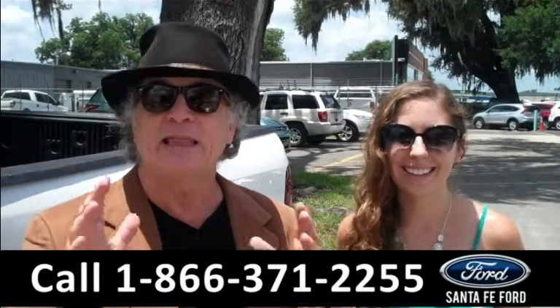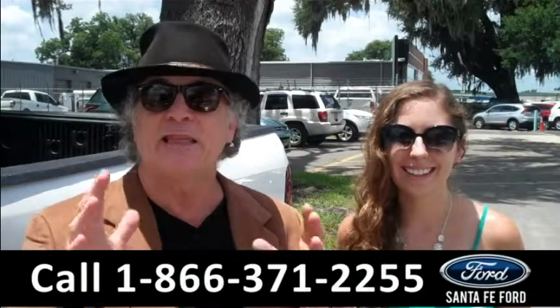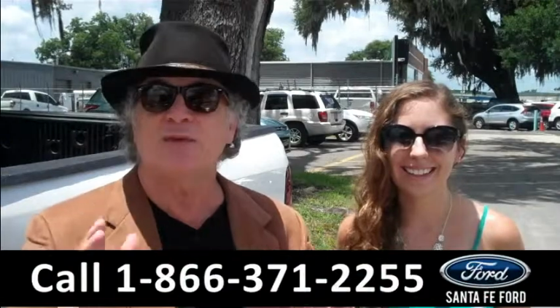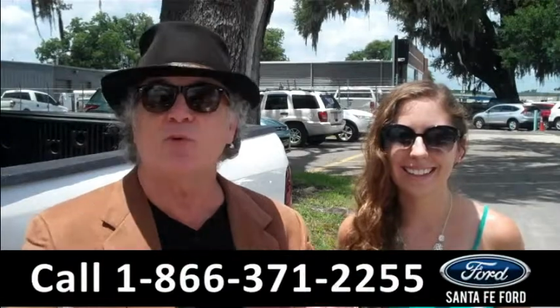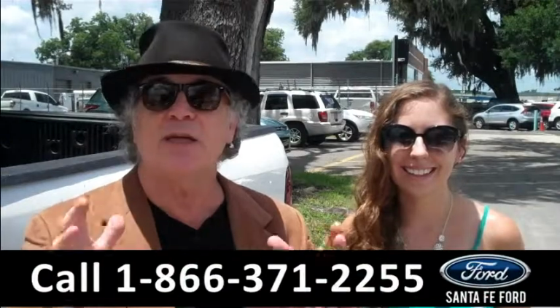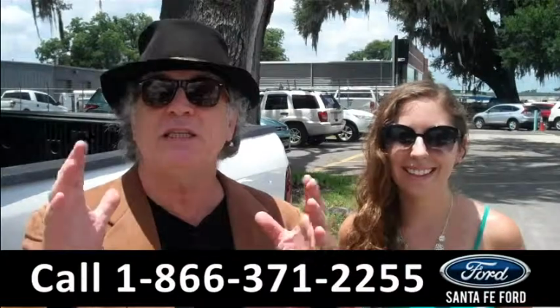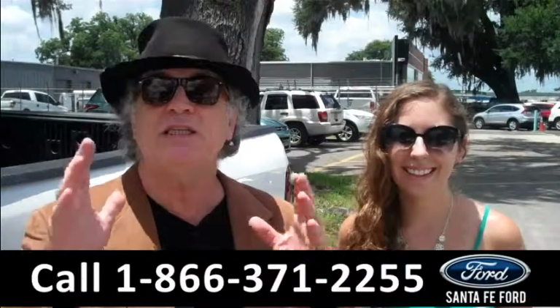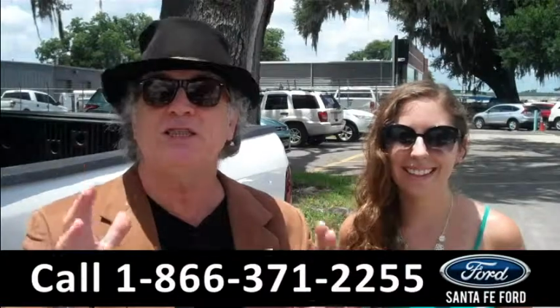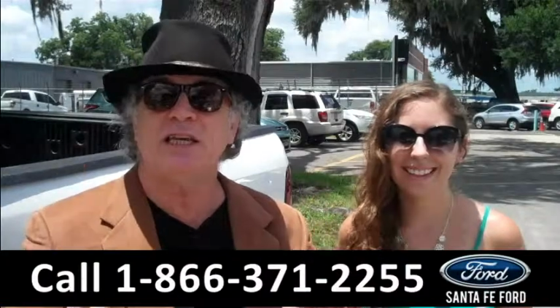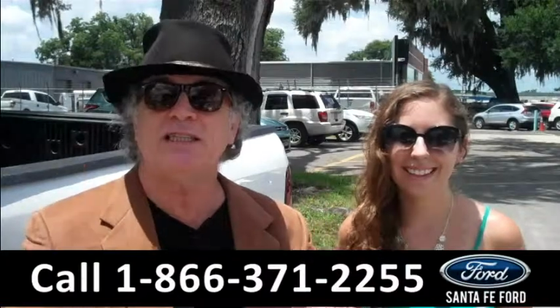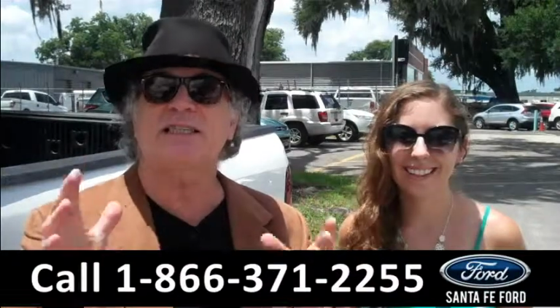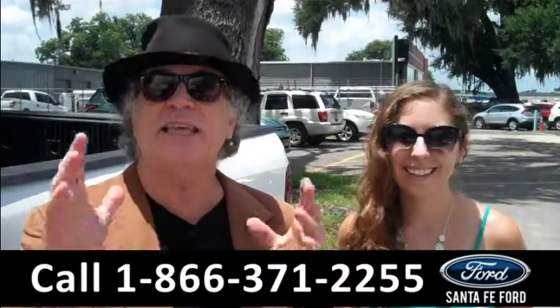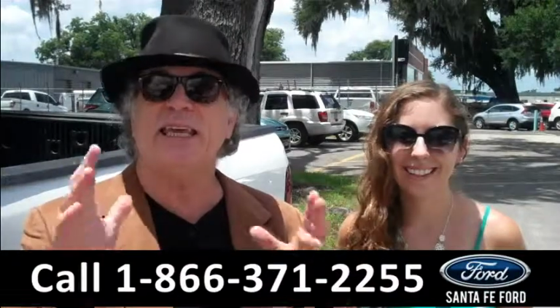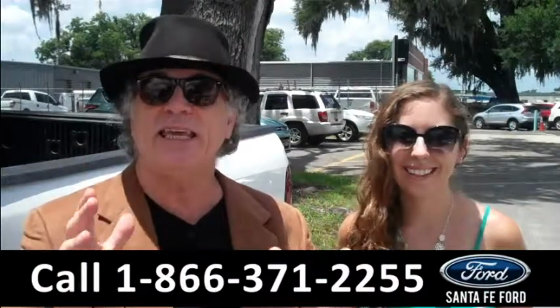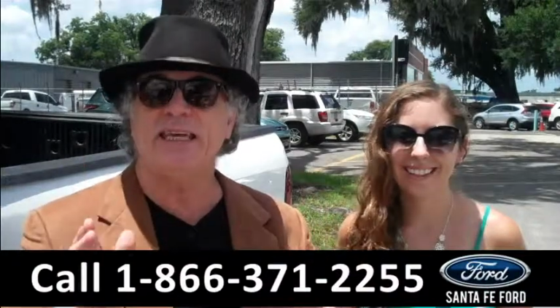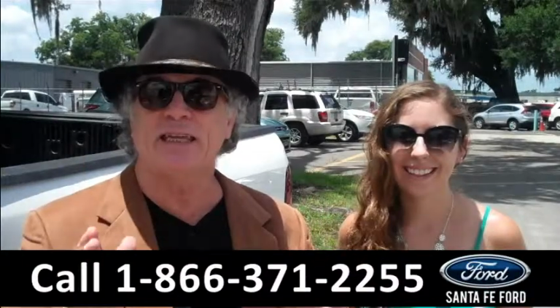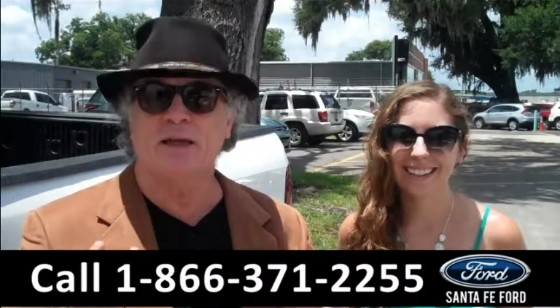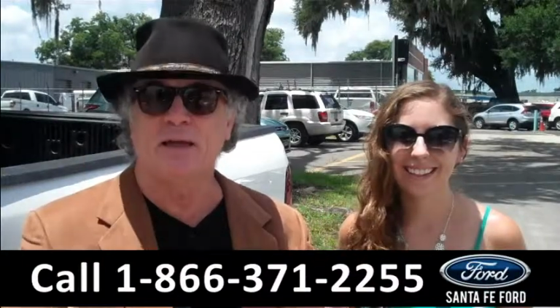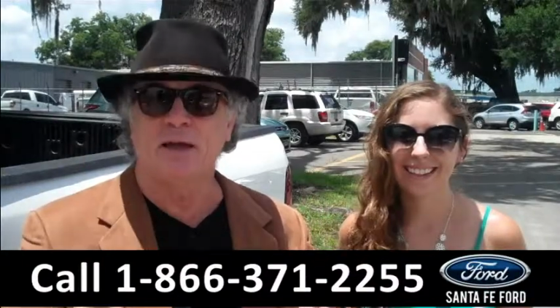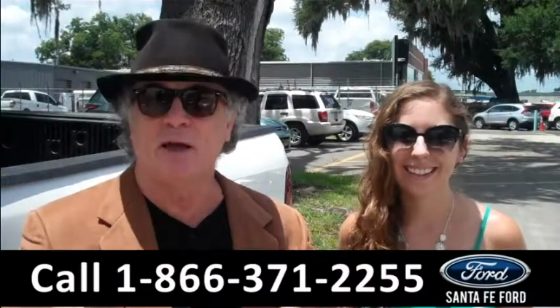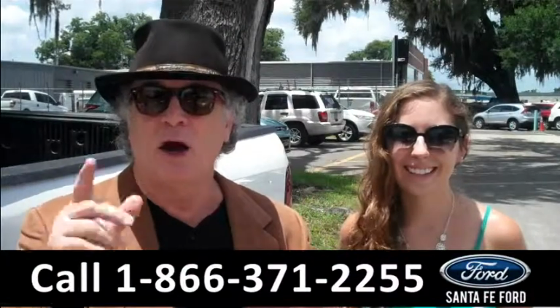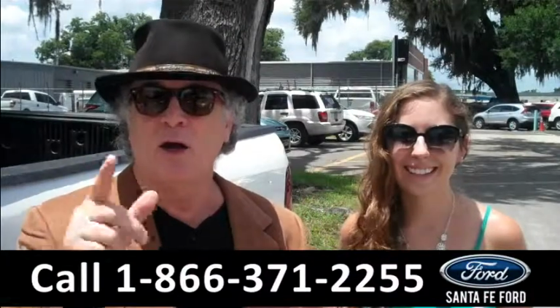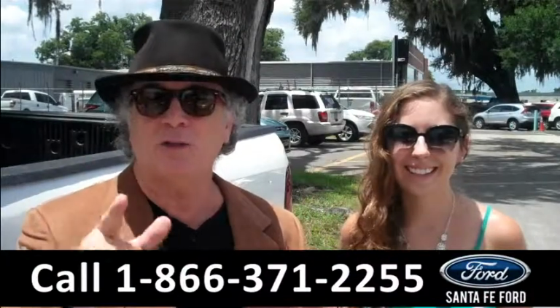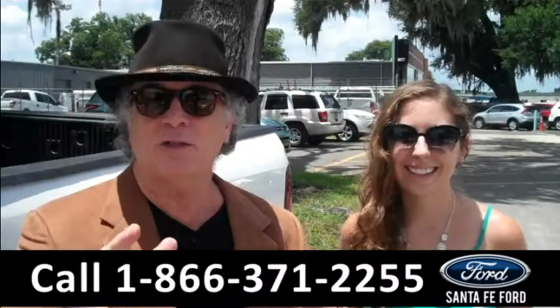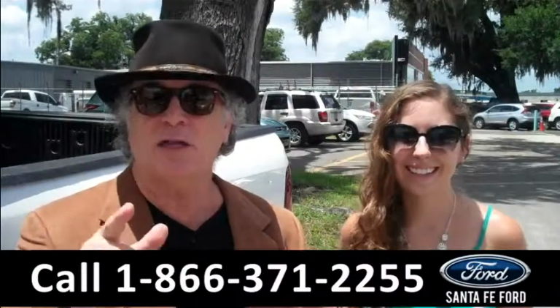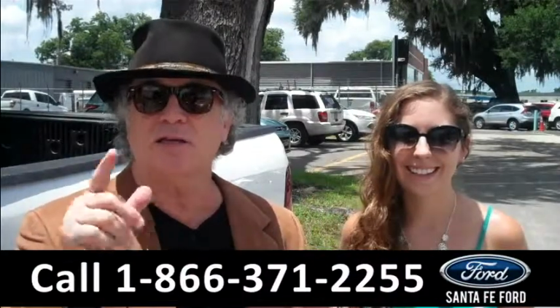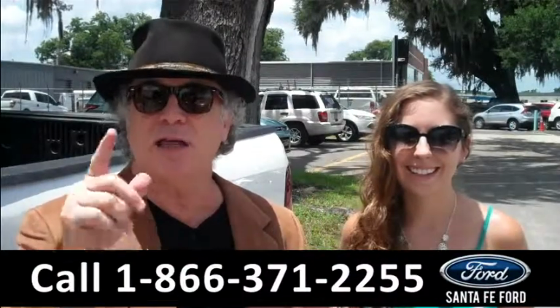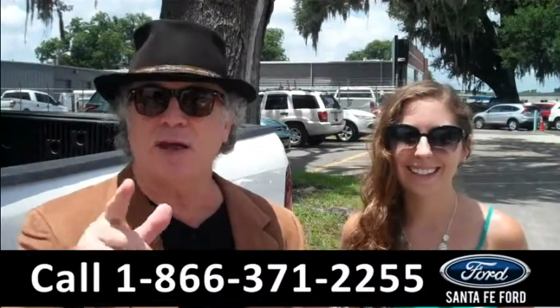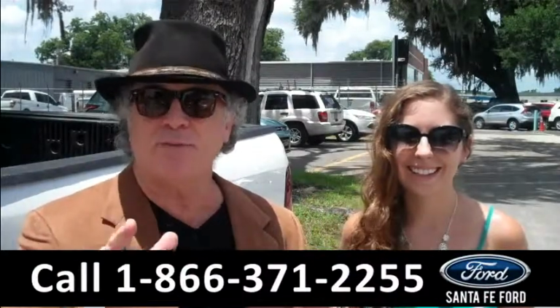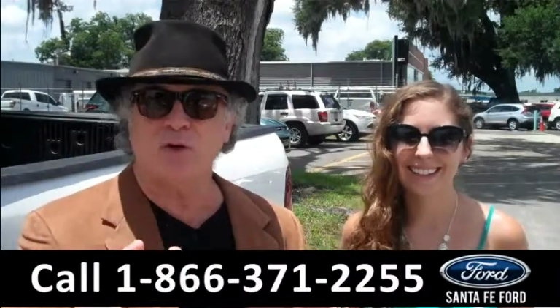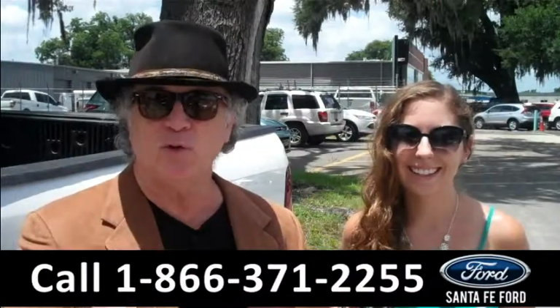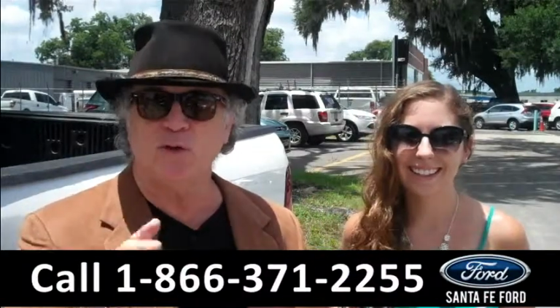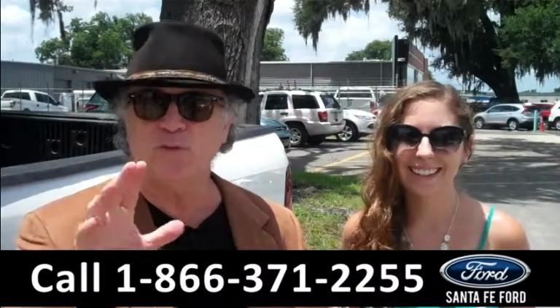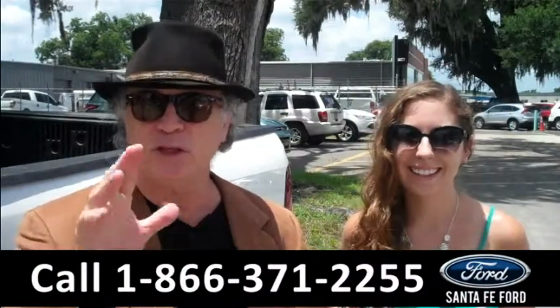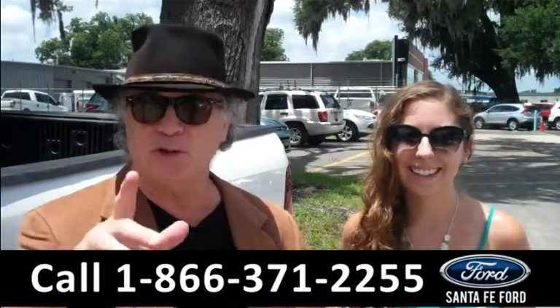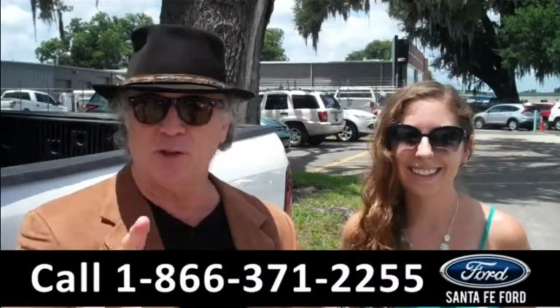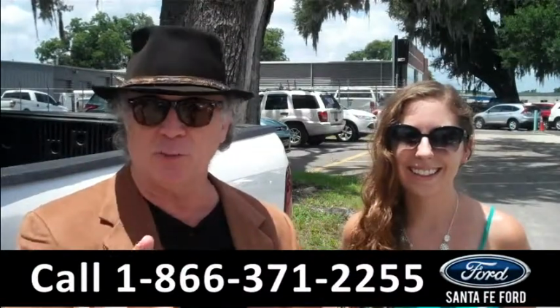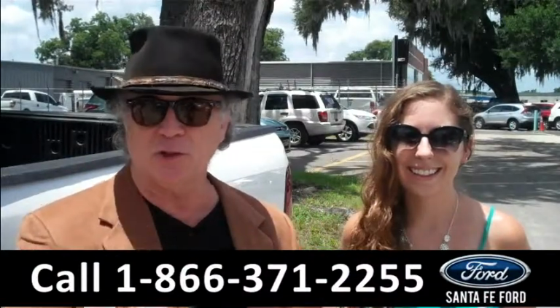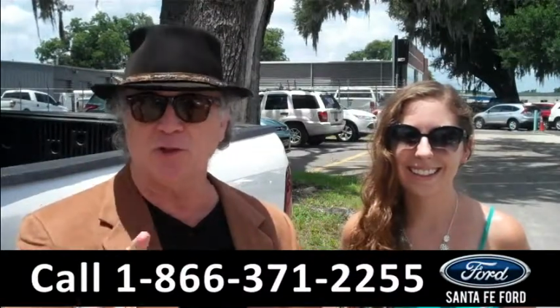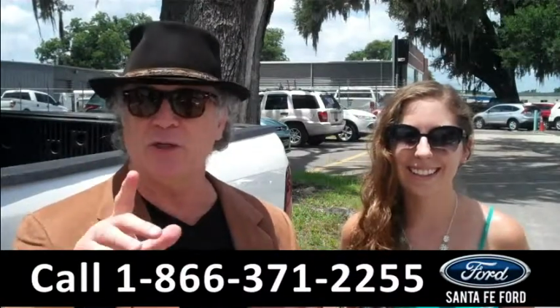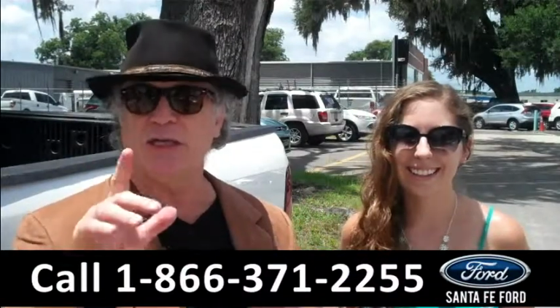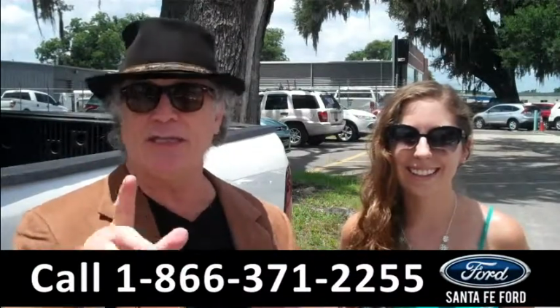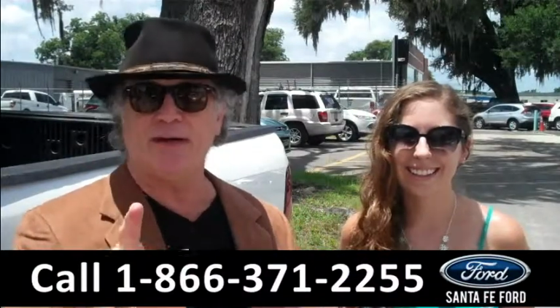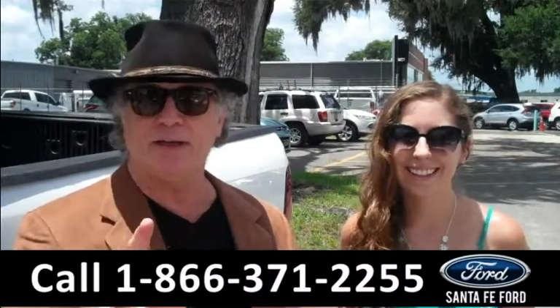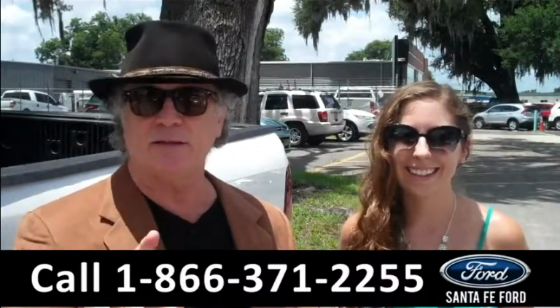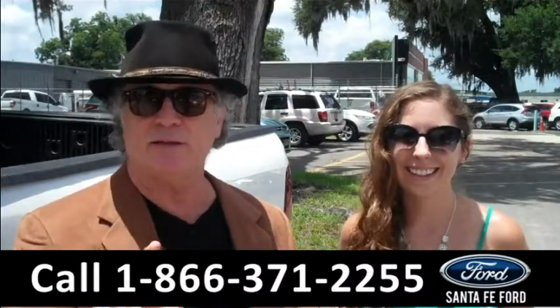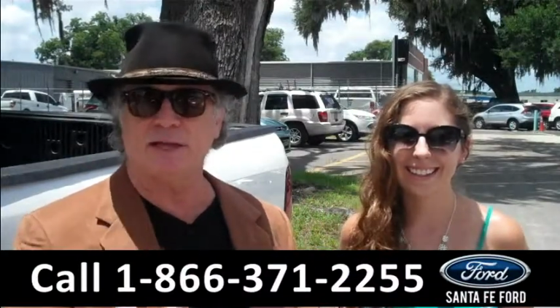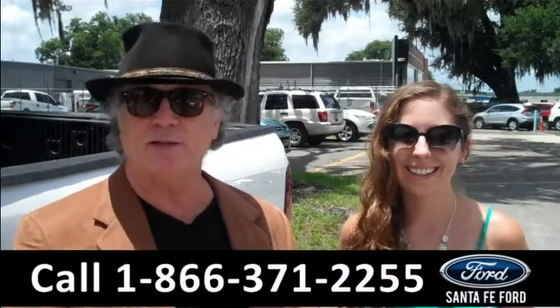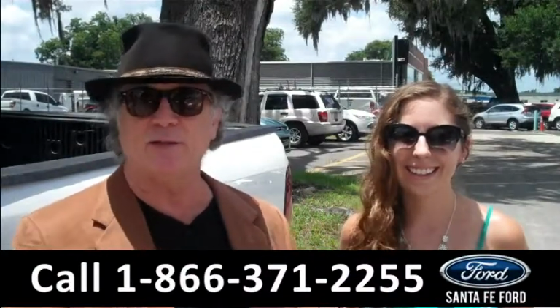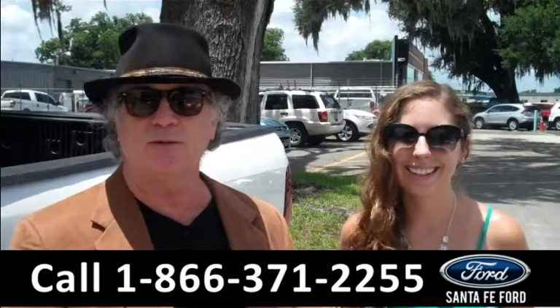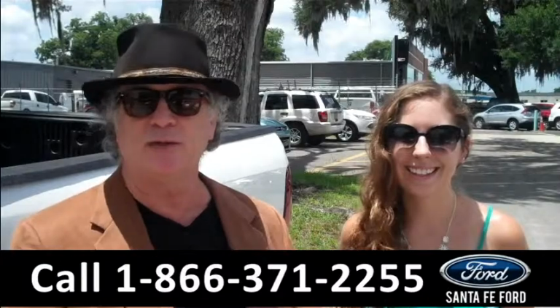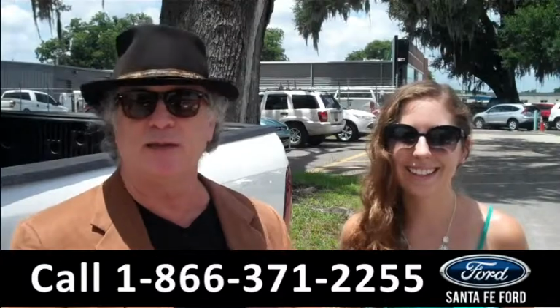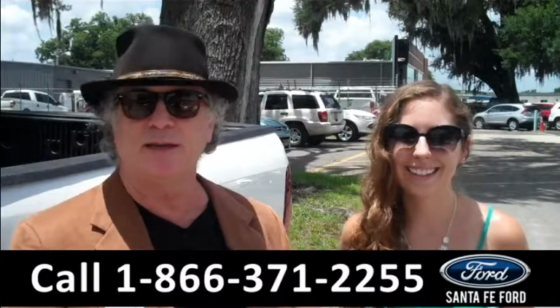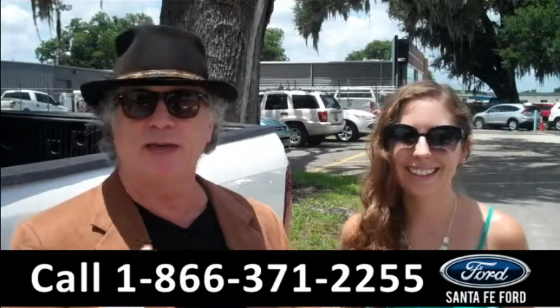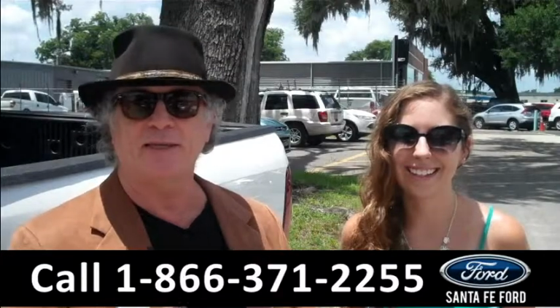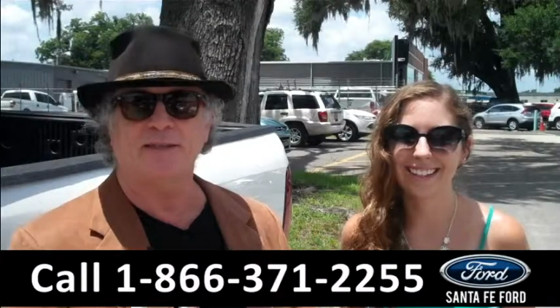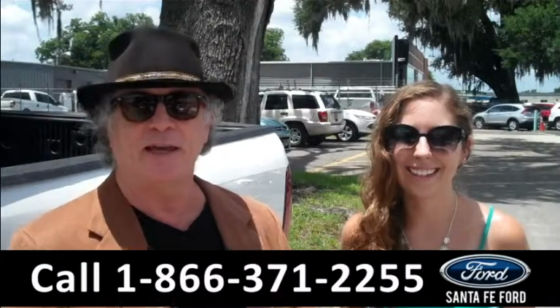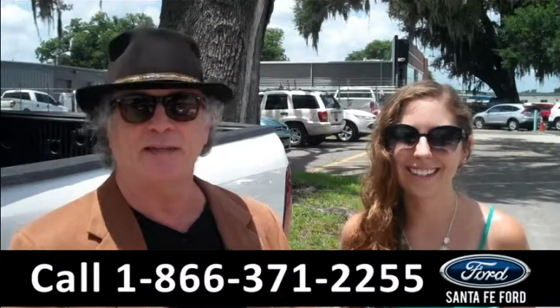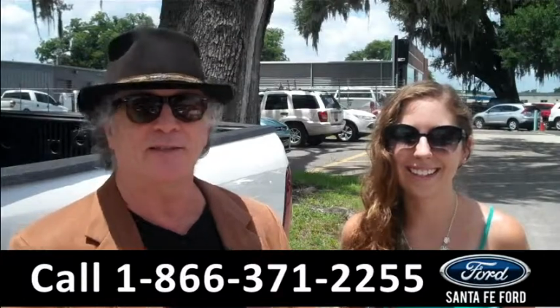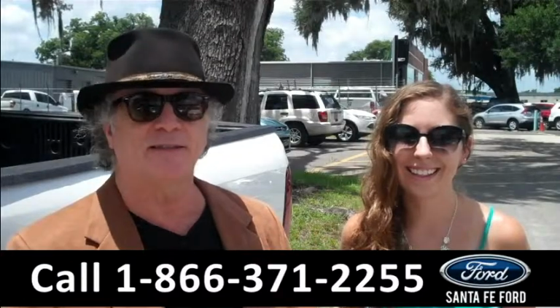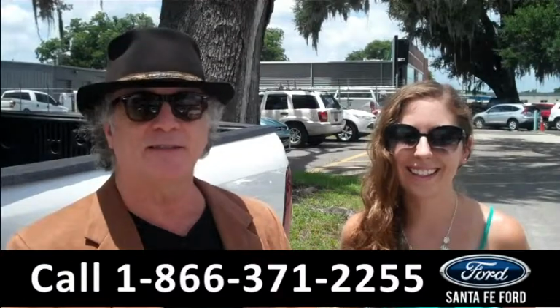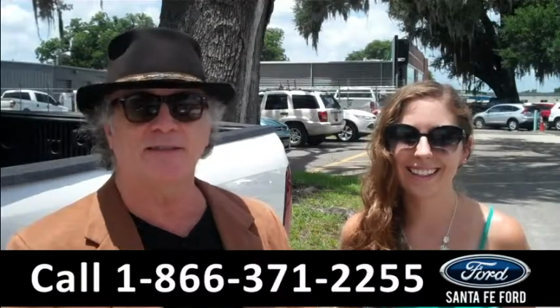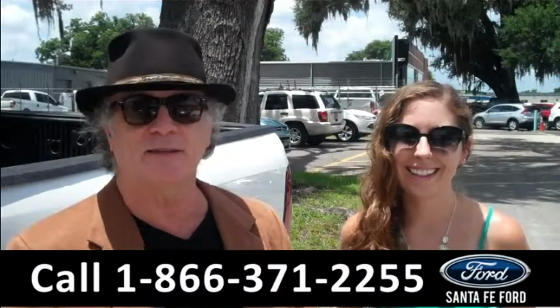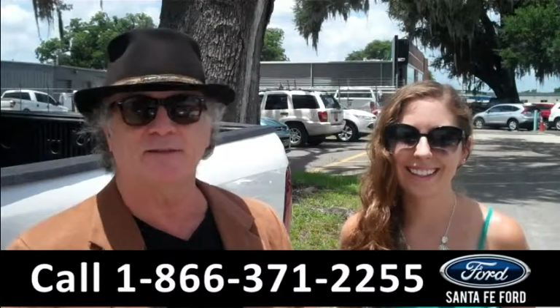This one just in: 2006 F-250 Super Duty Lariat. Stay tuned — Ashley has the details.